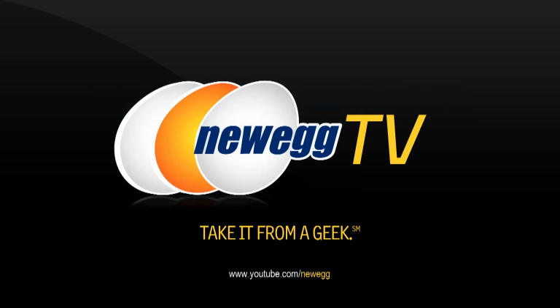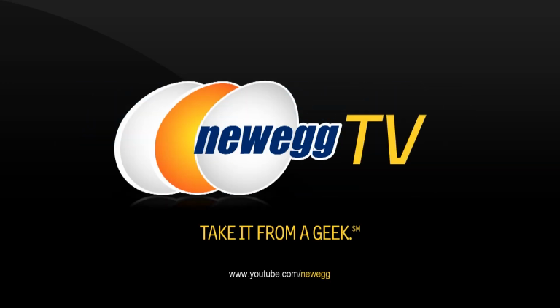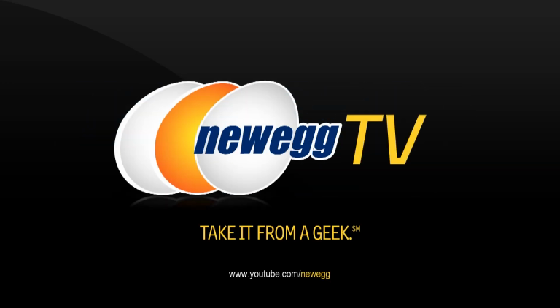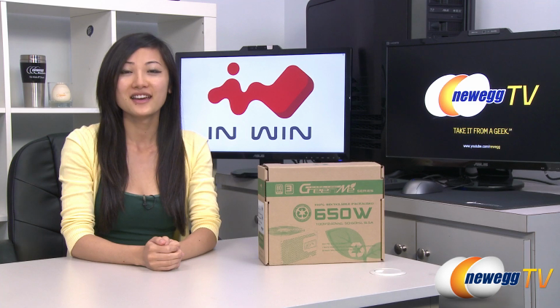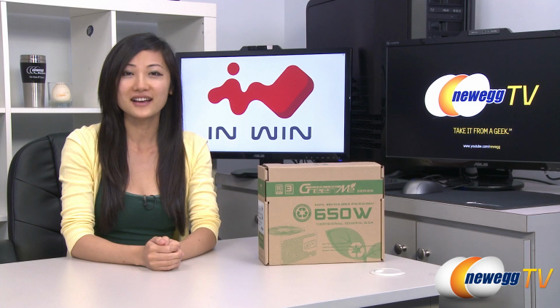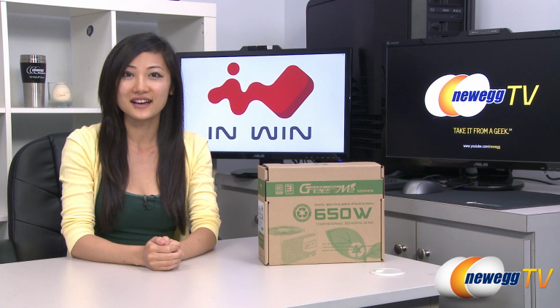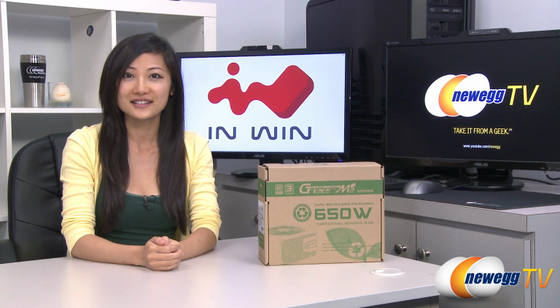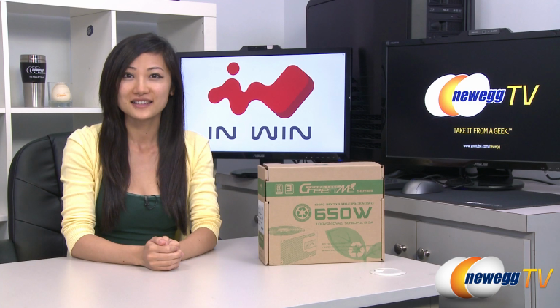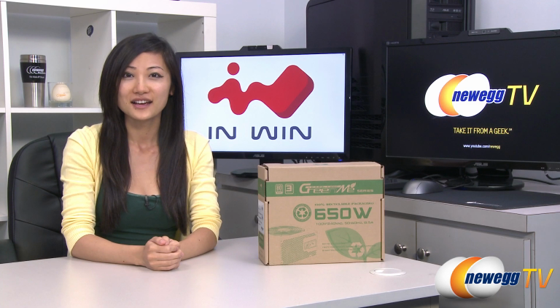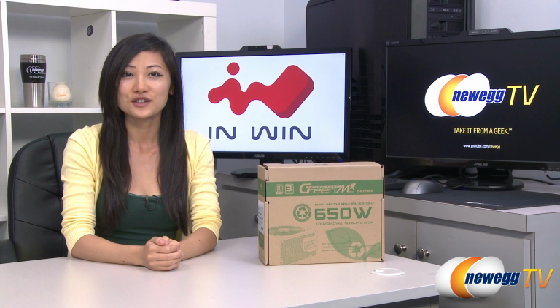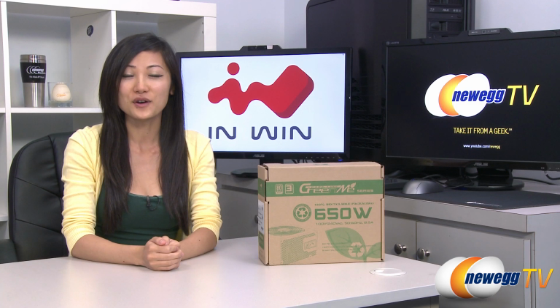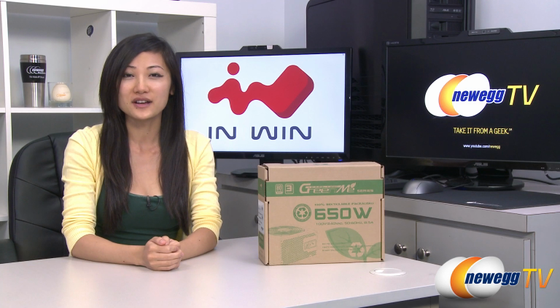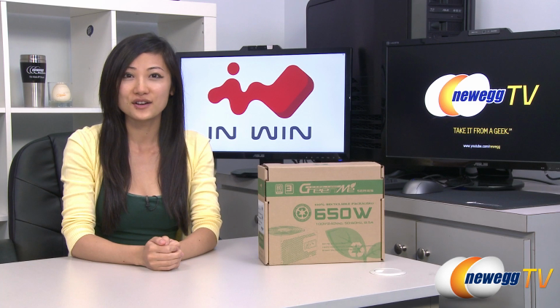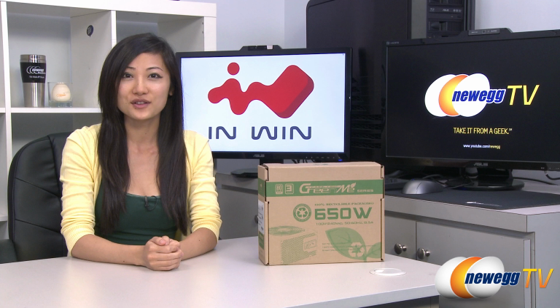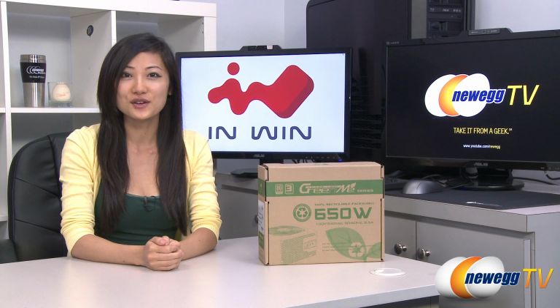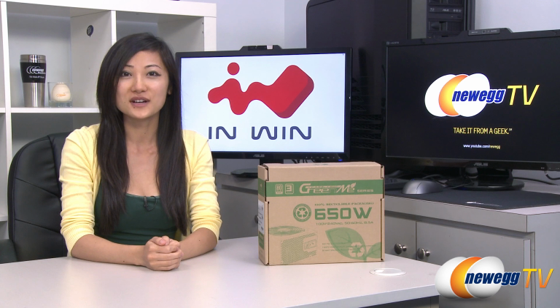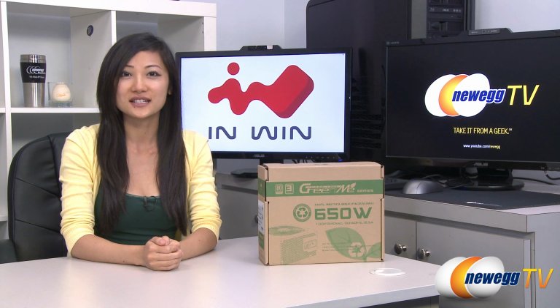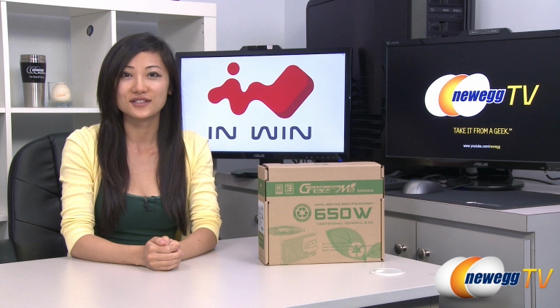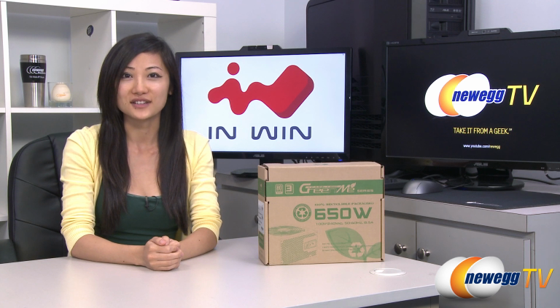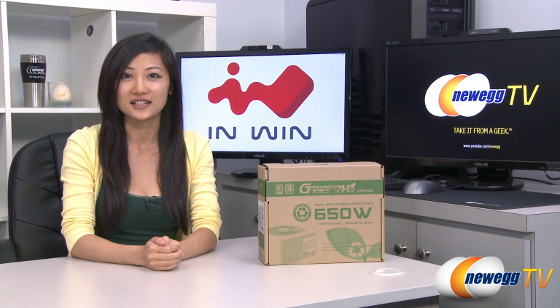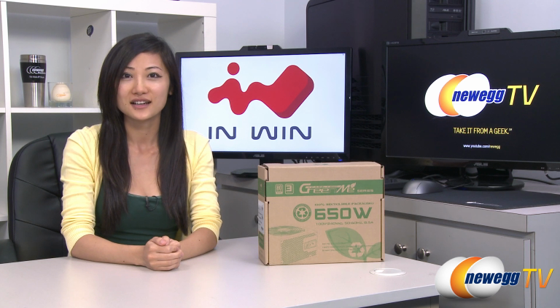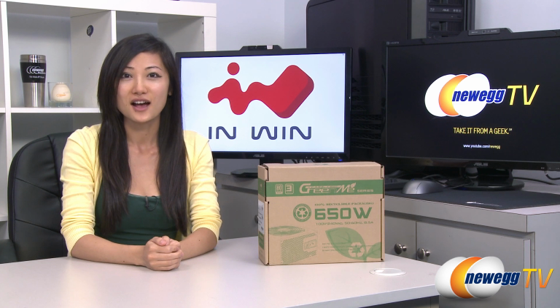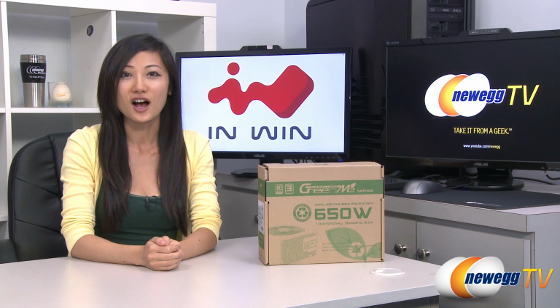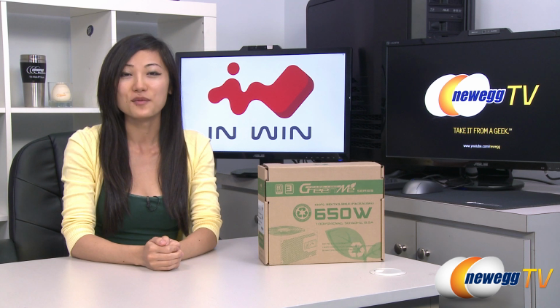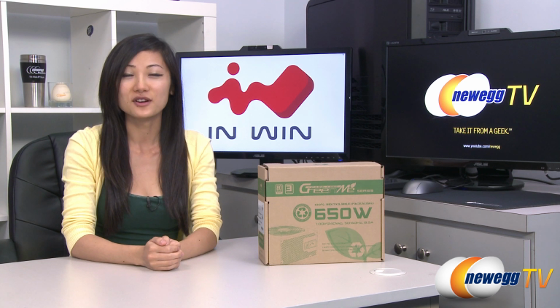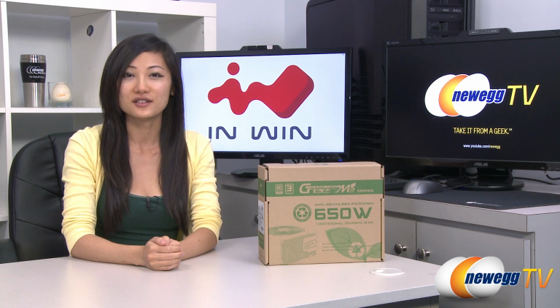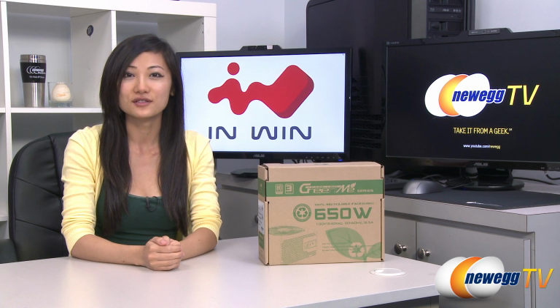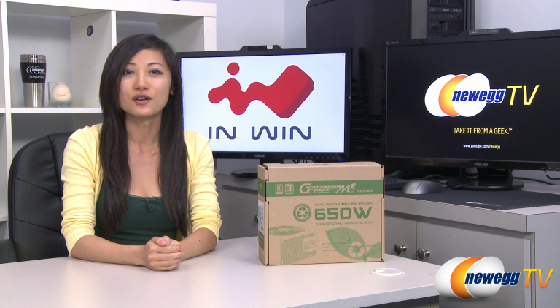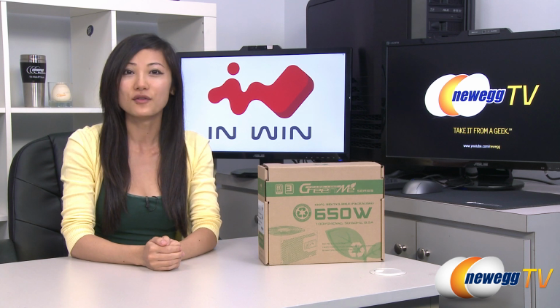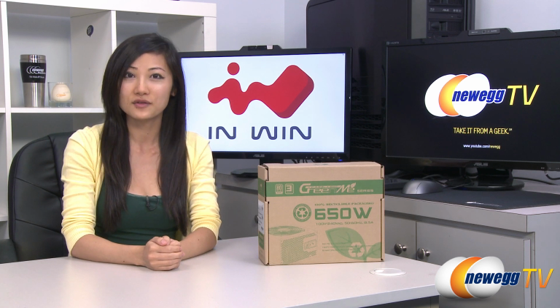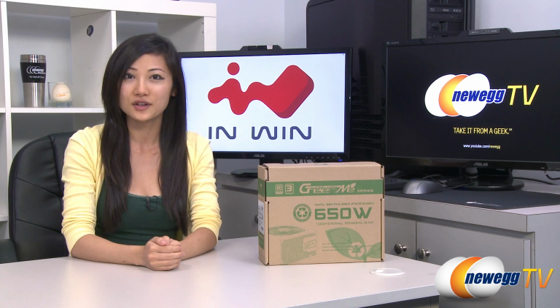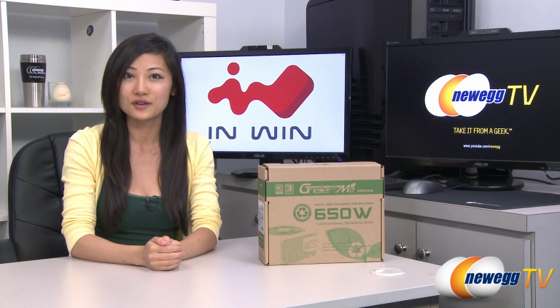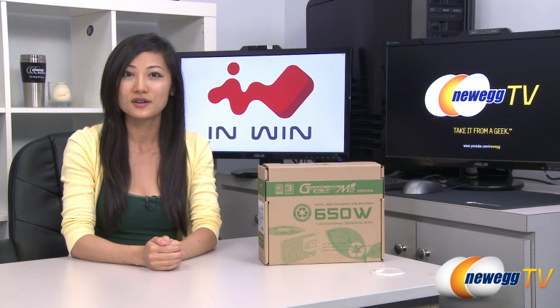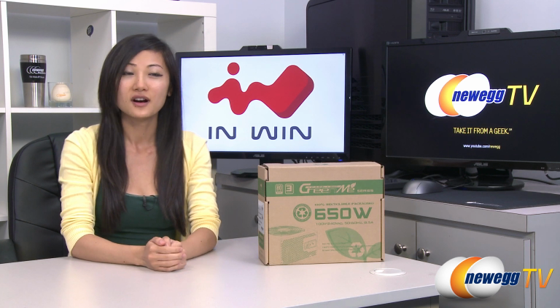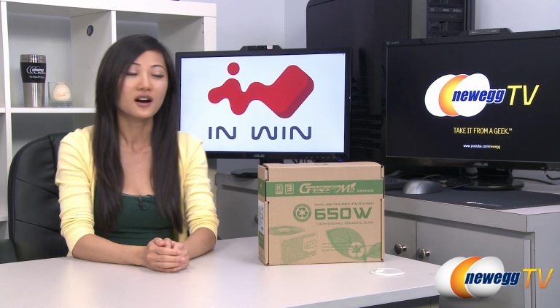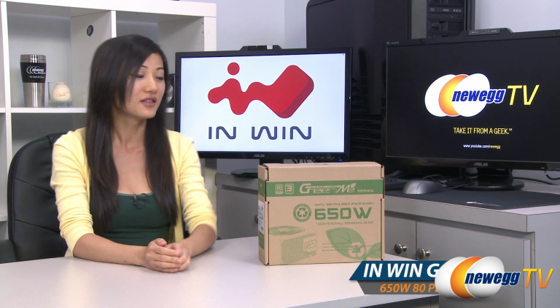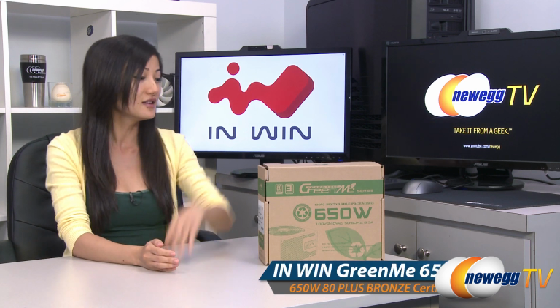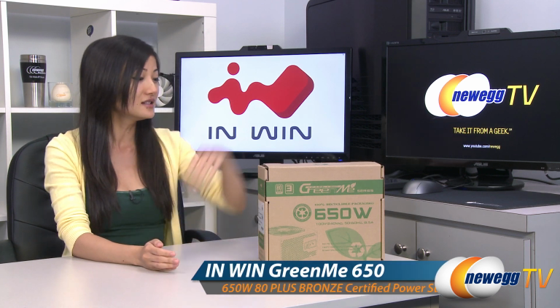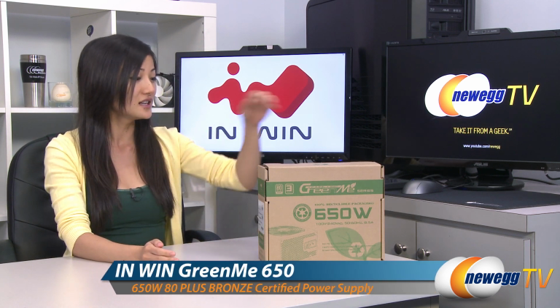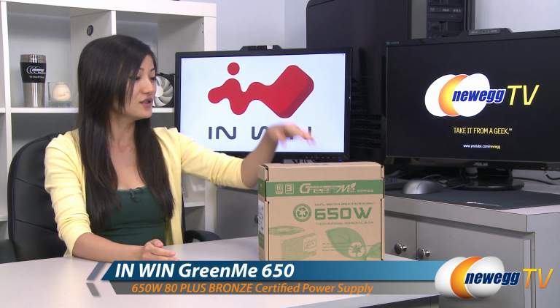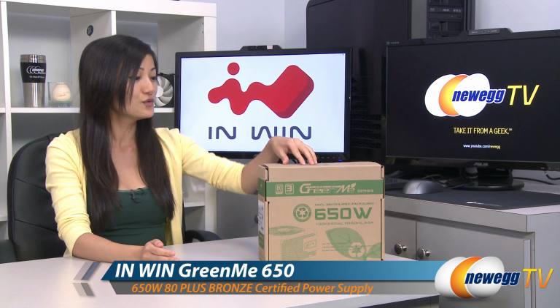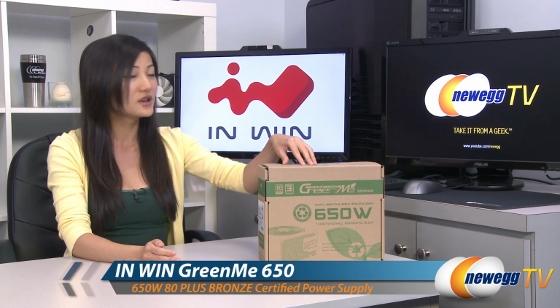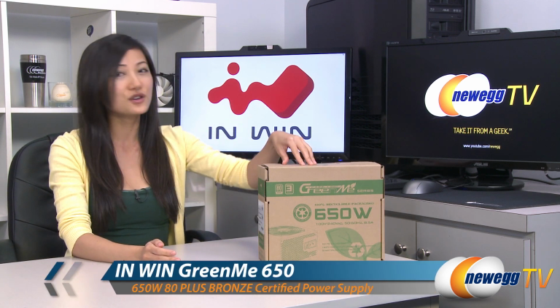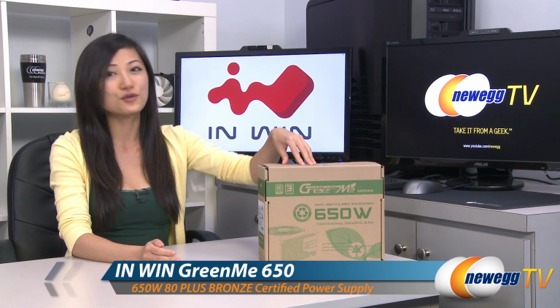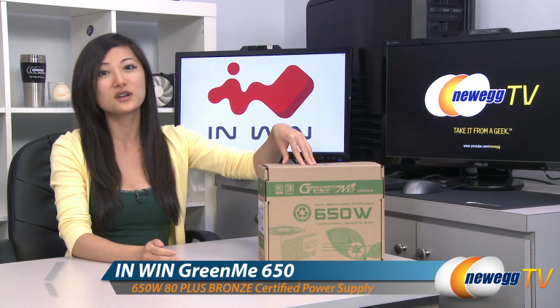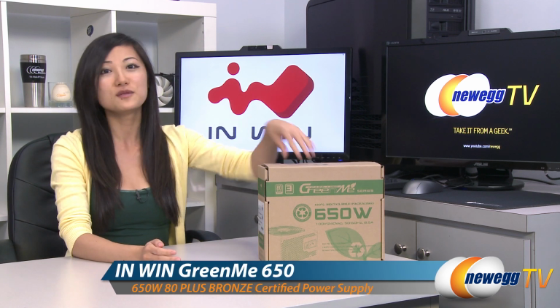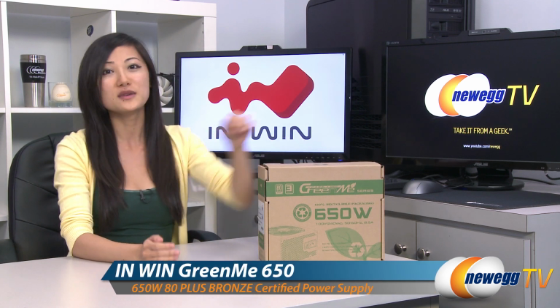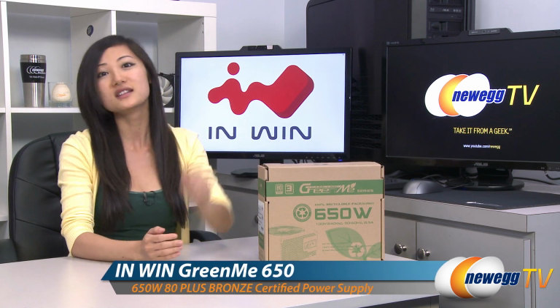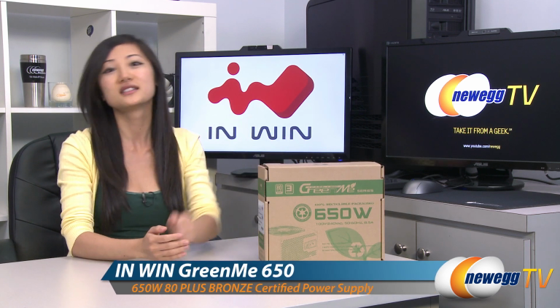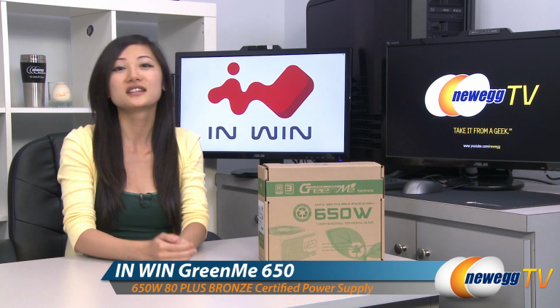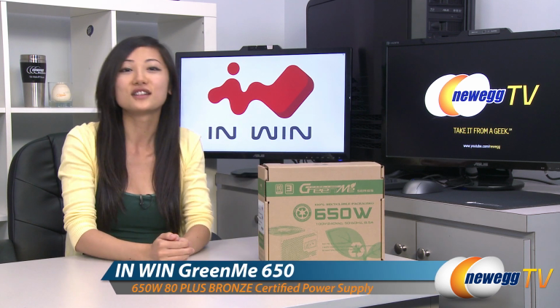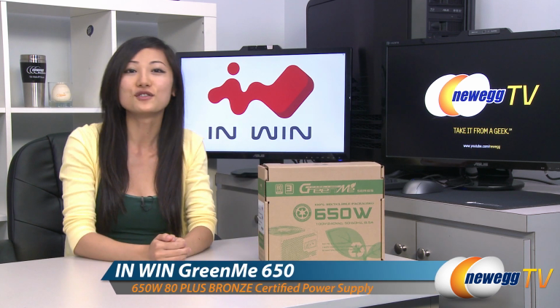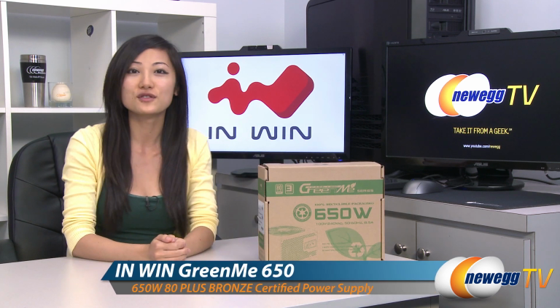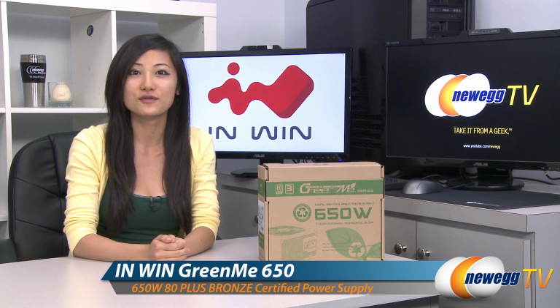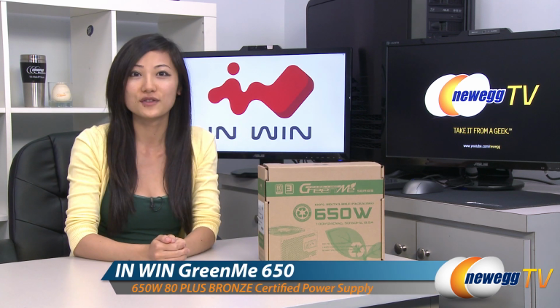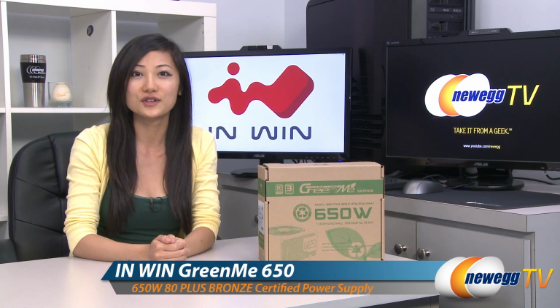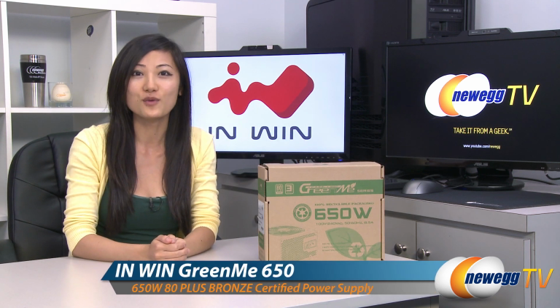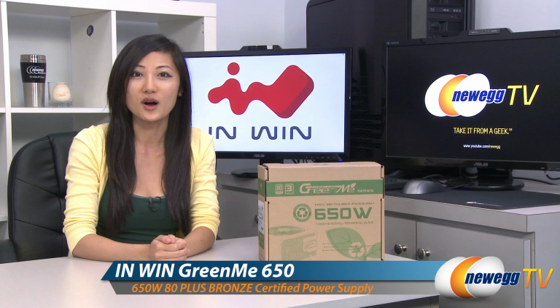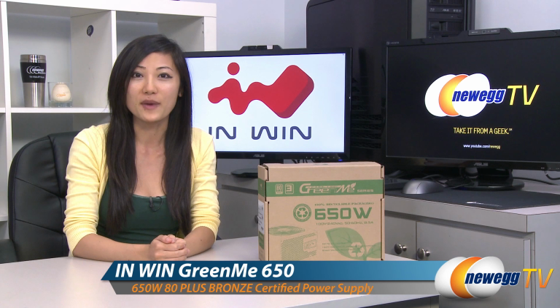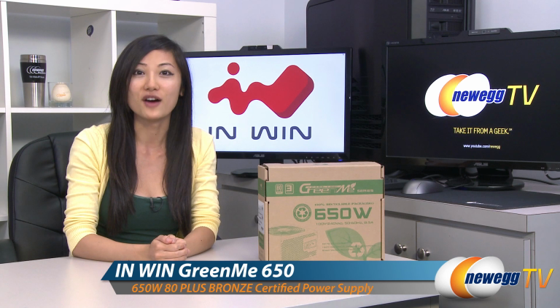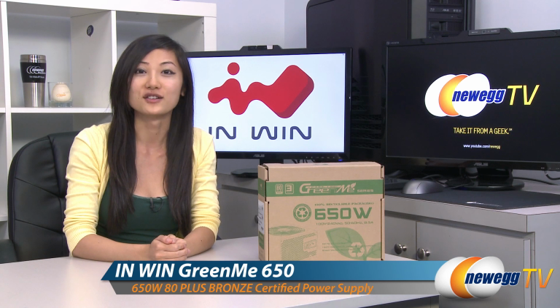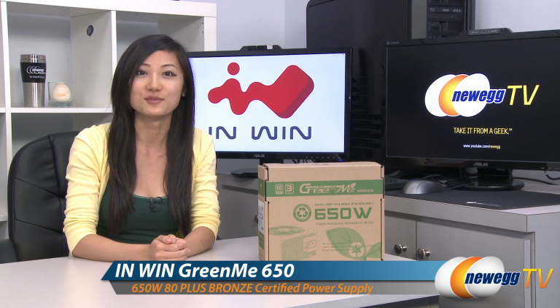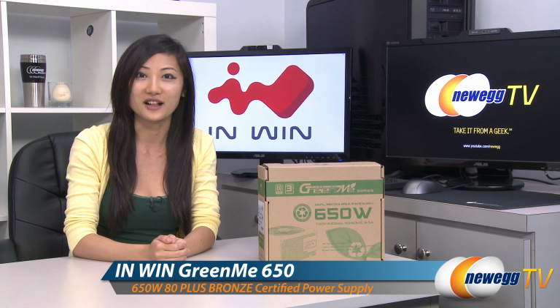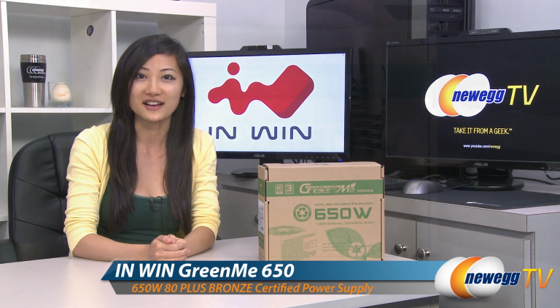Hey guys, Joanne here with Newegg TV. I'm here to do an overview on this InWin GreenMe 650 watt power supply.